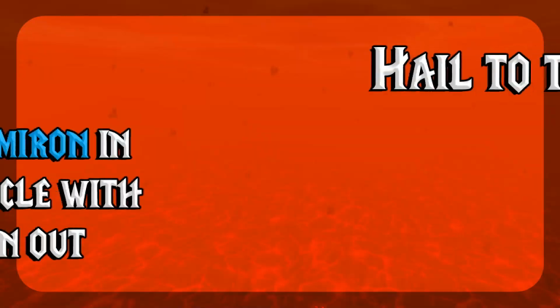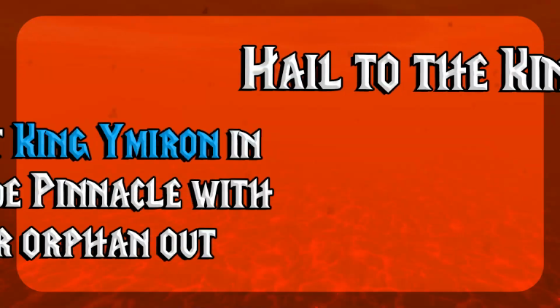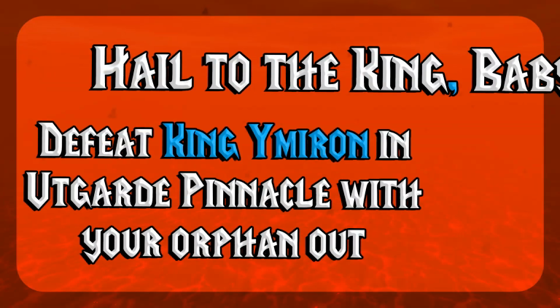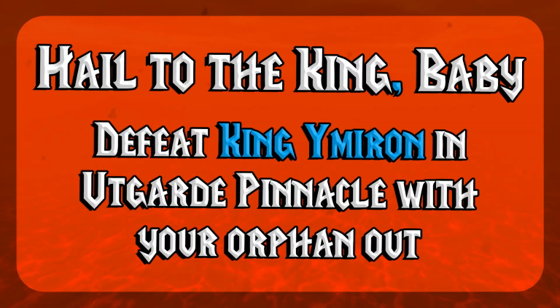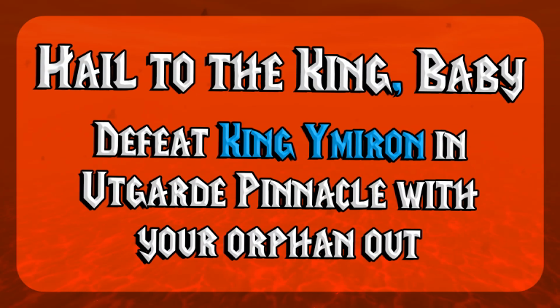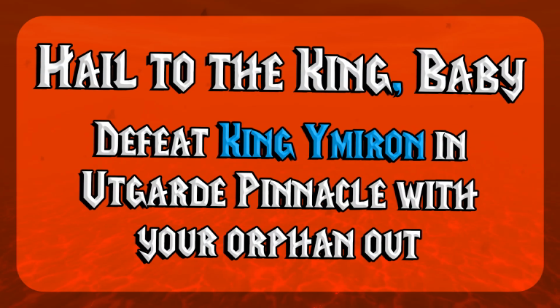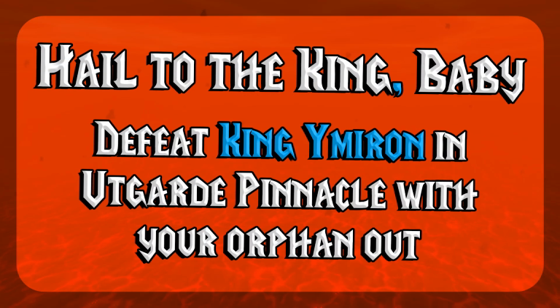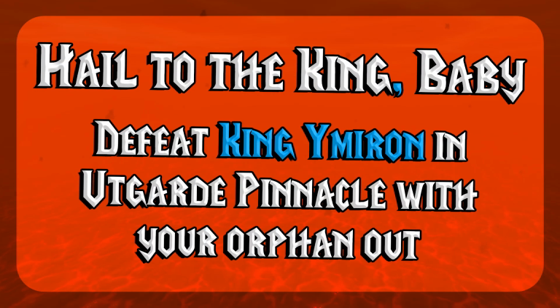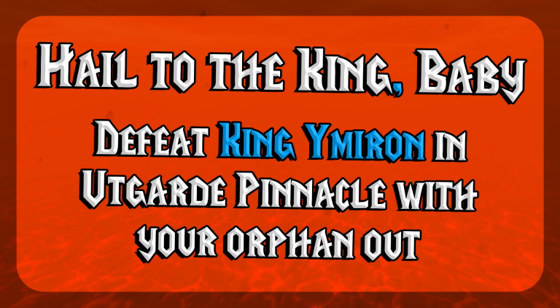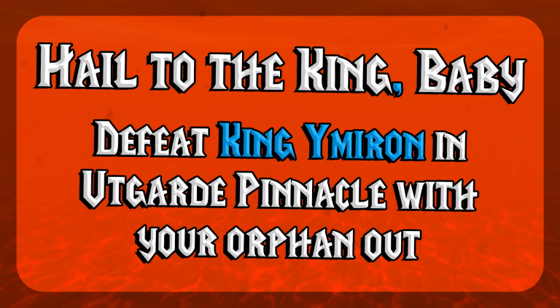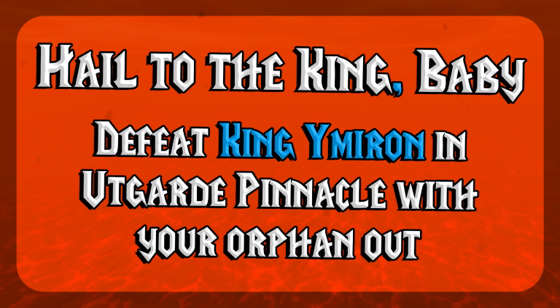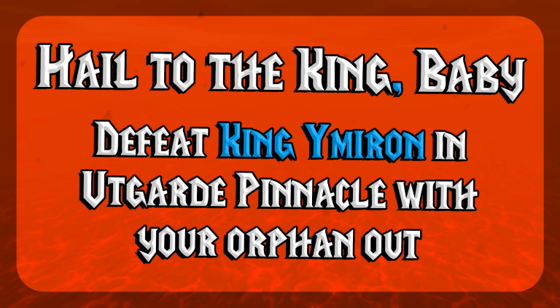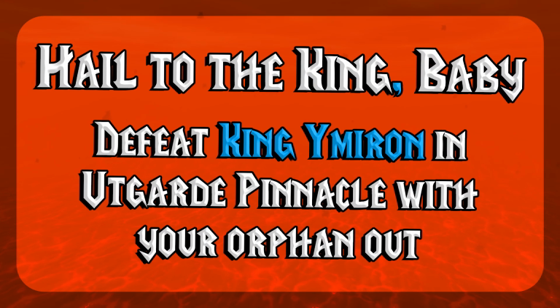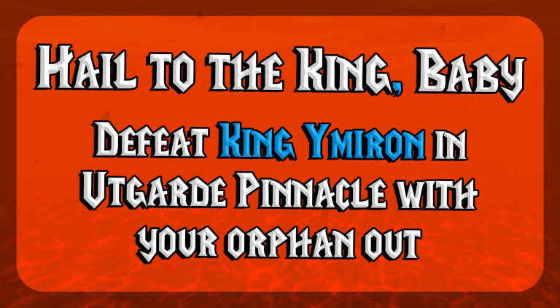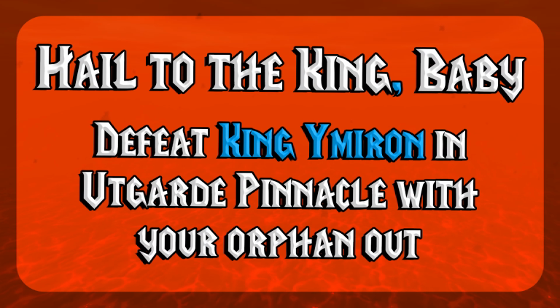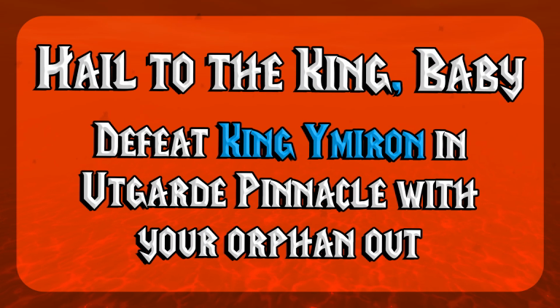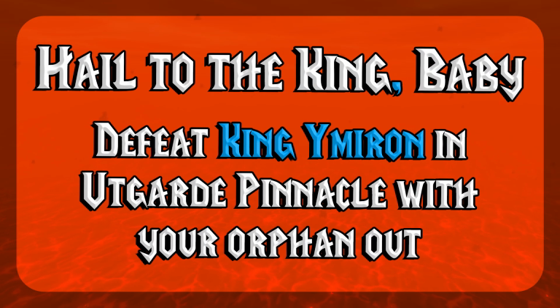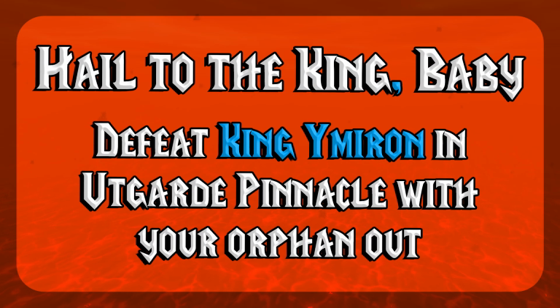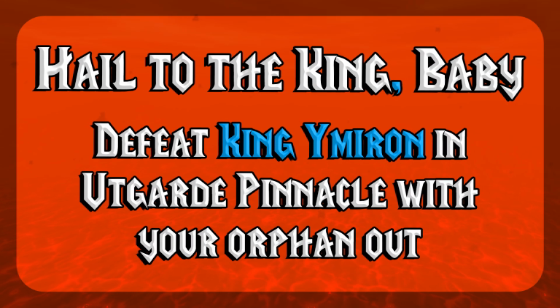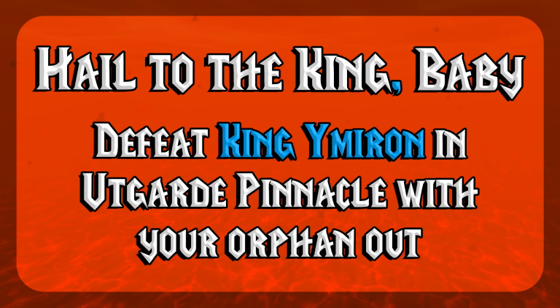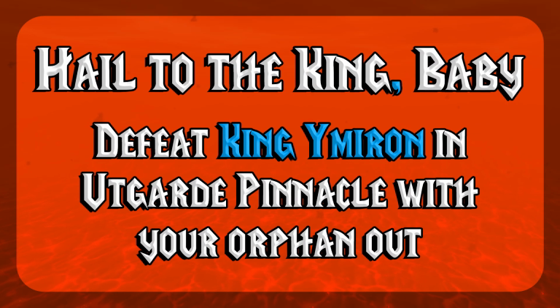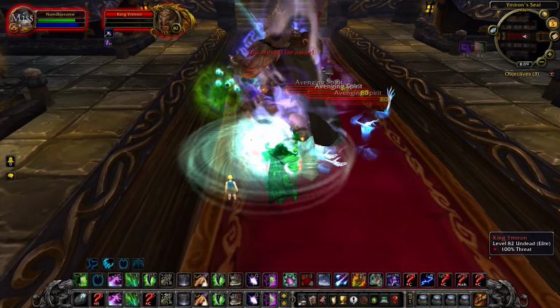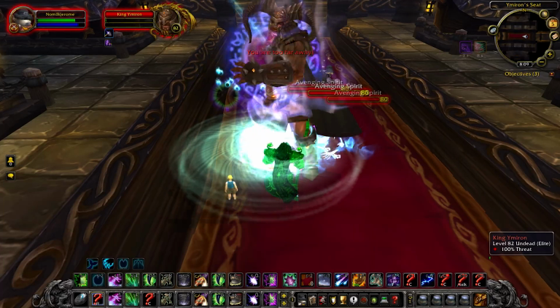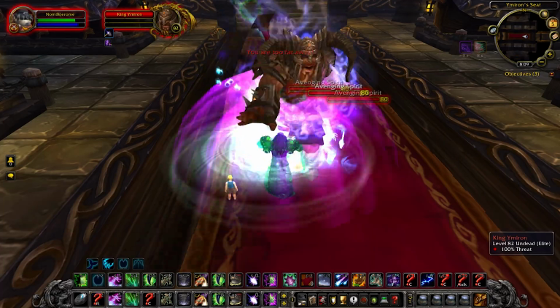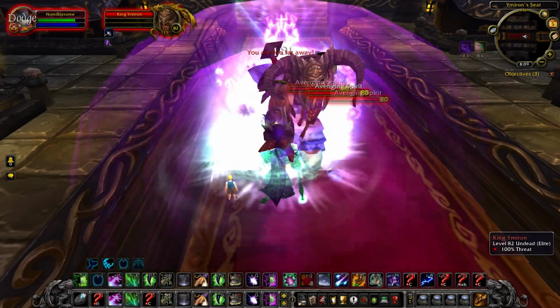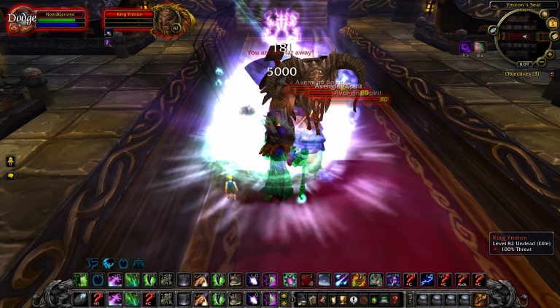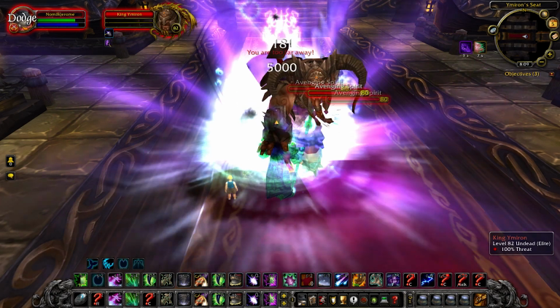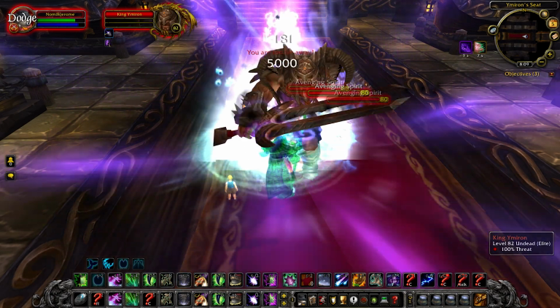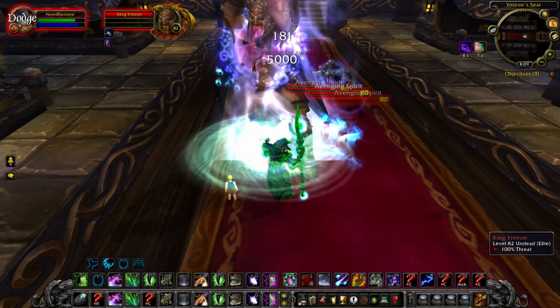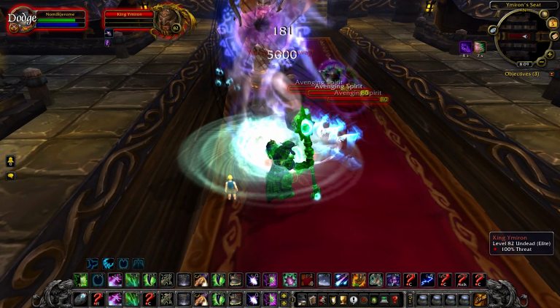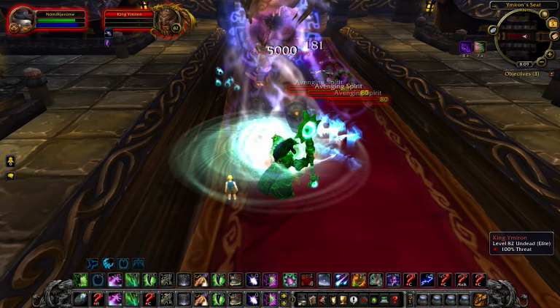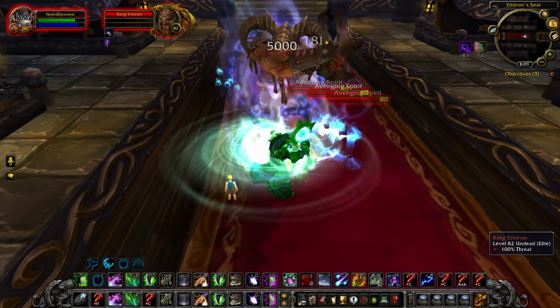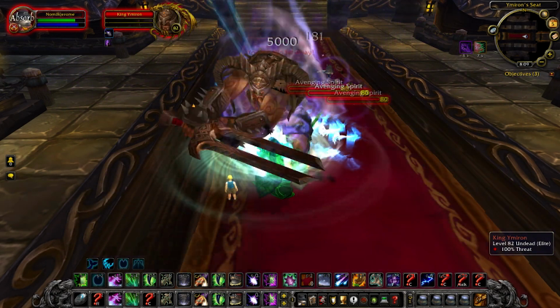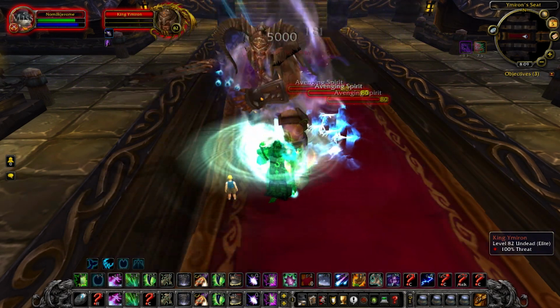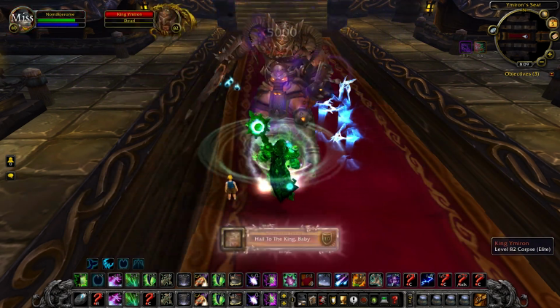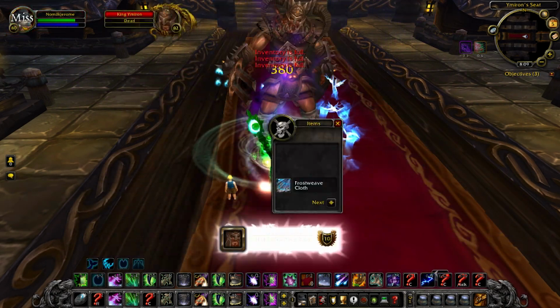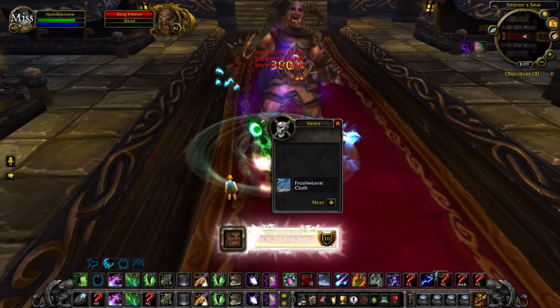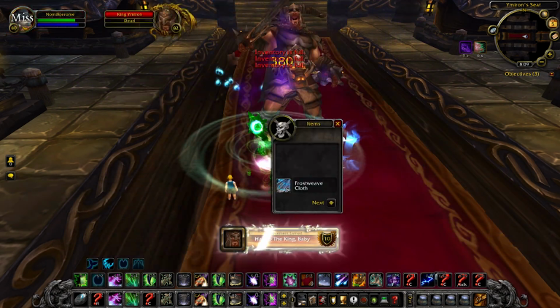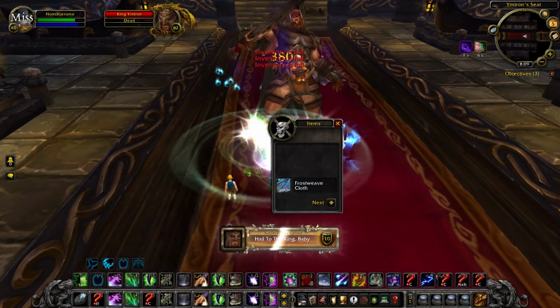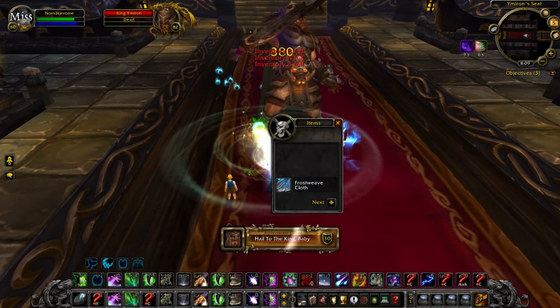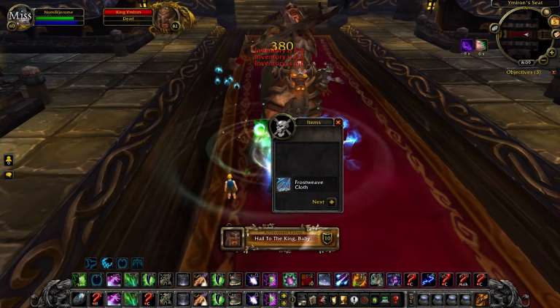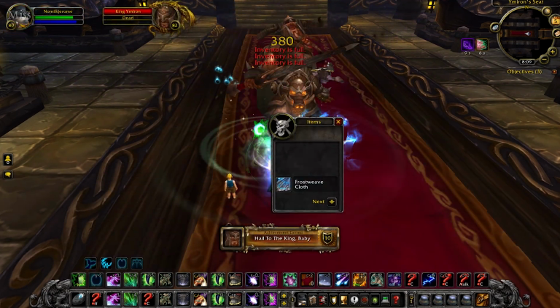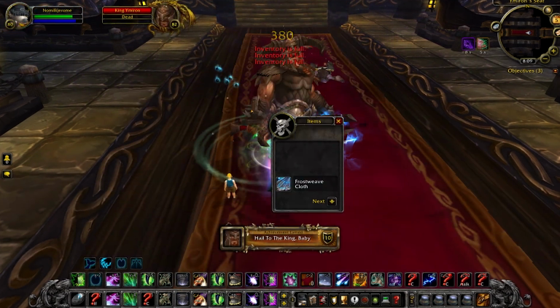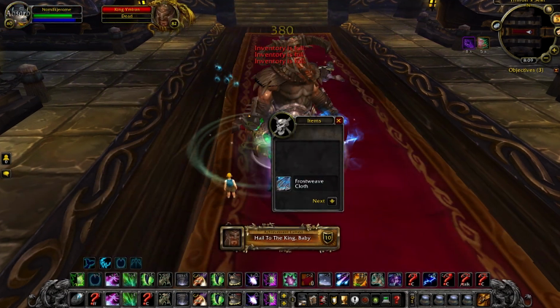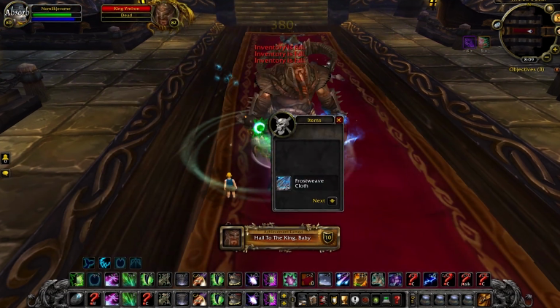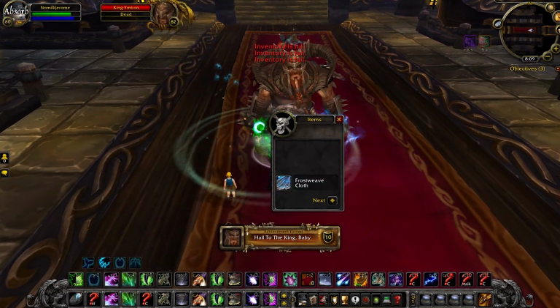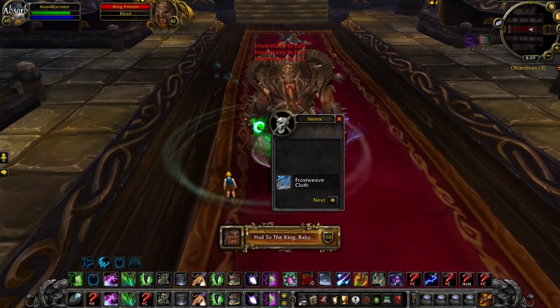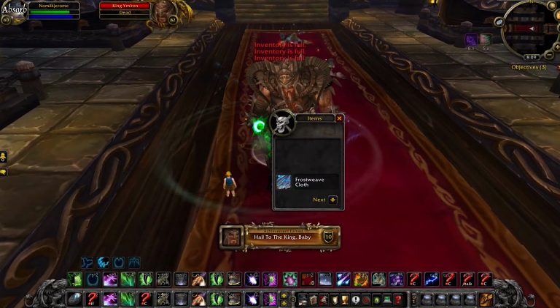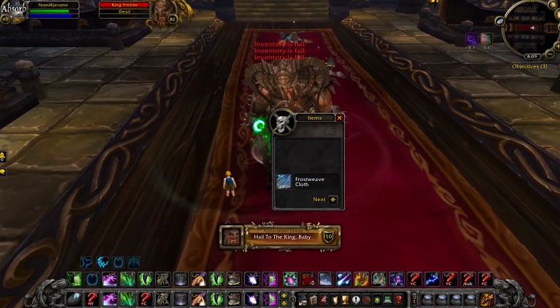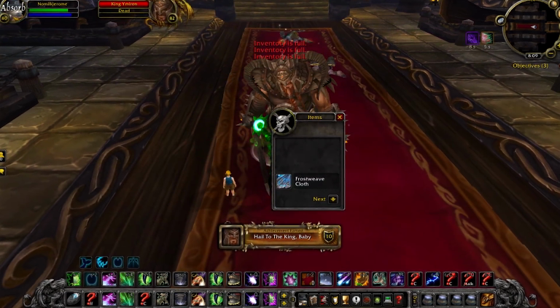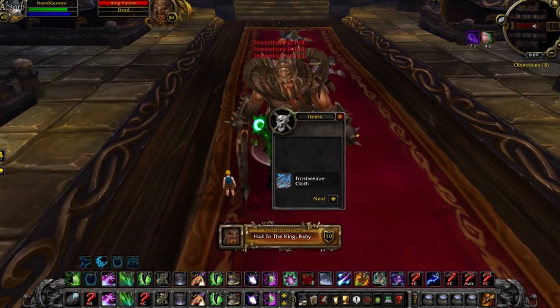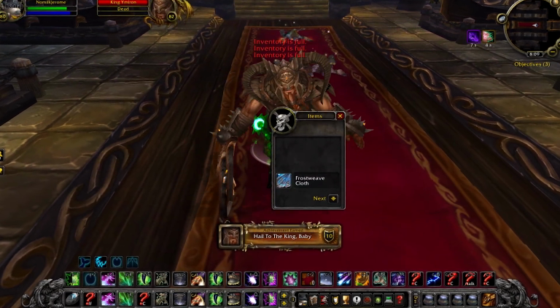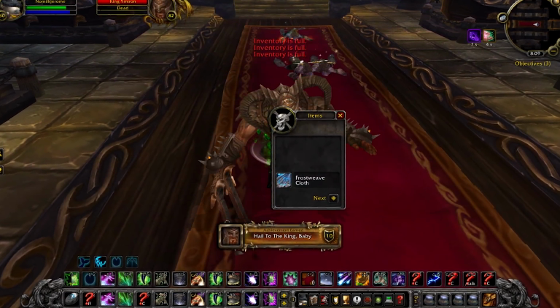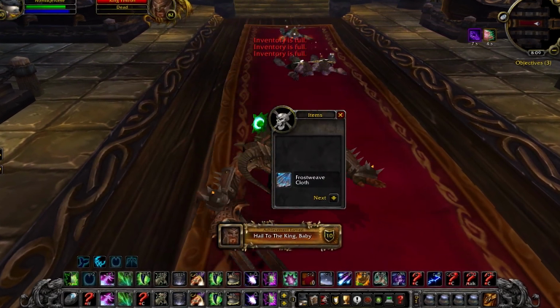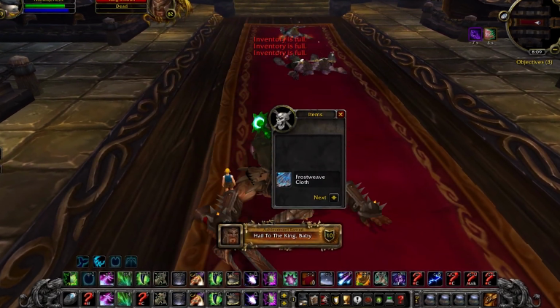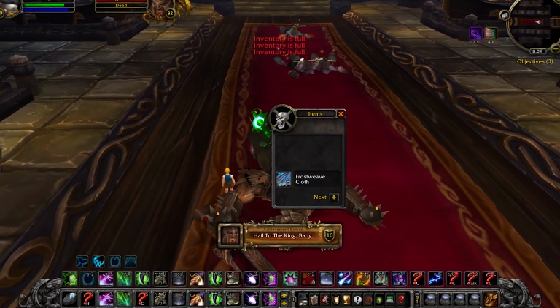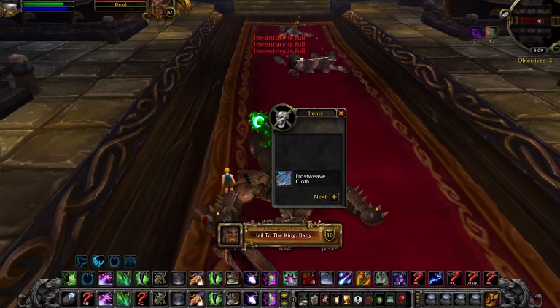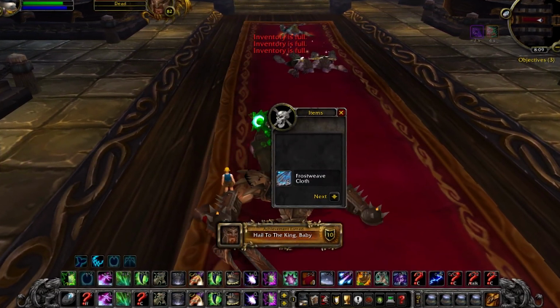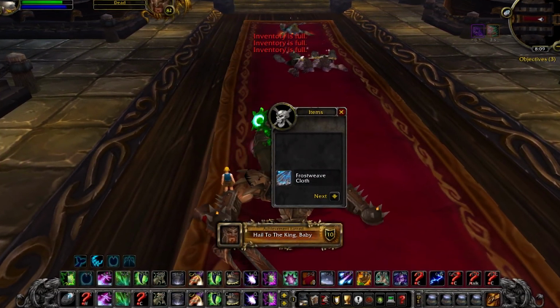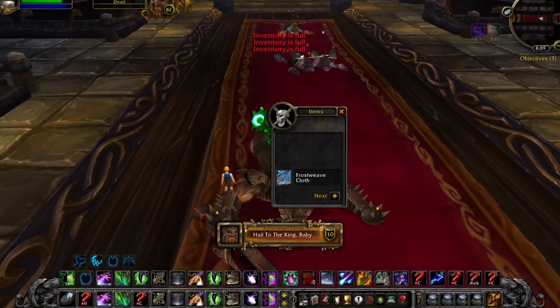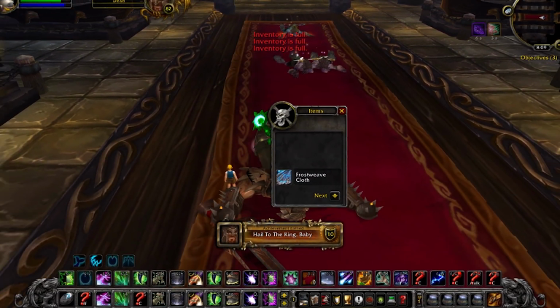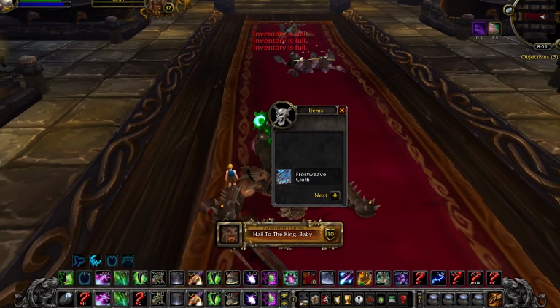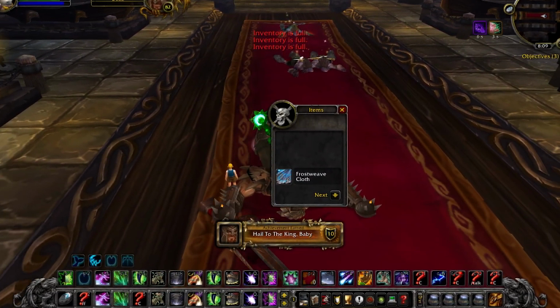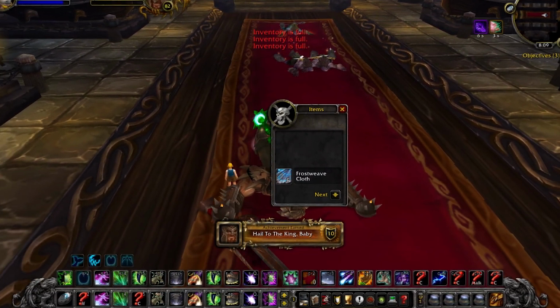For Hail to the King, Baby, you need to get a group for Utgarde Pinnacle and then kill King Ymiron with your orphan out. This can be done in both heroic or non-heroic modes.